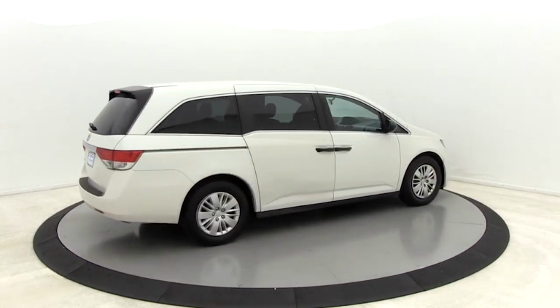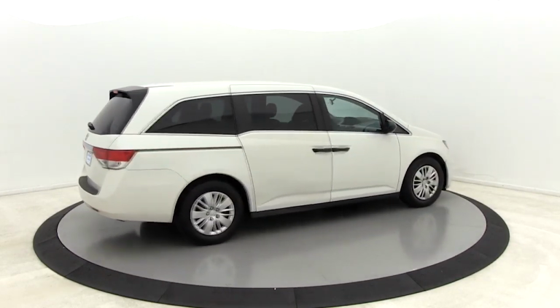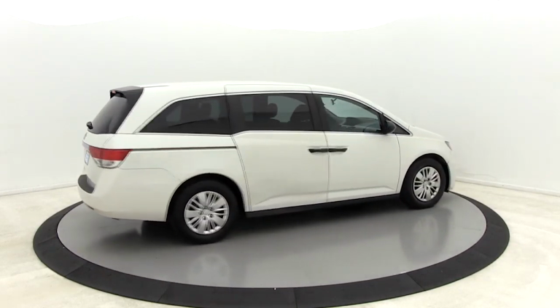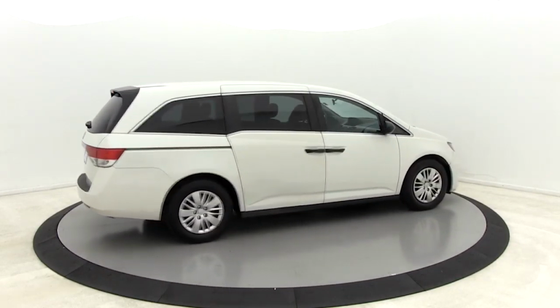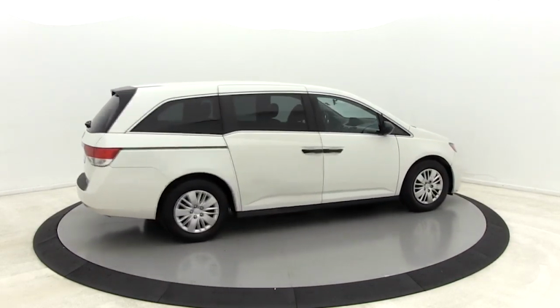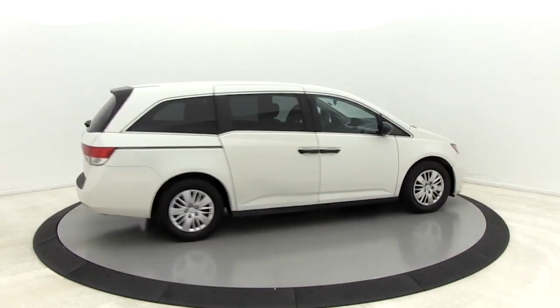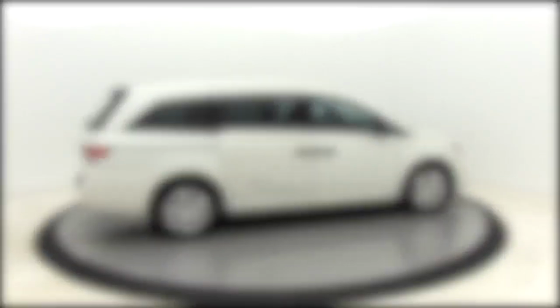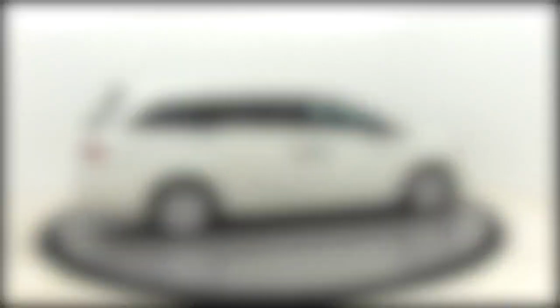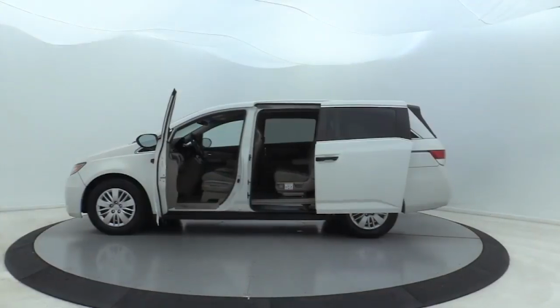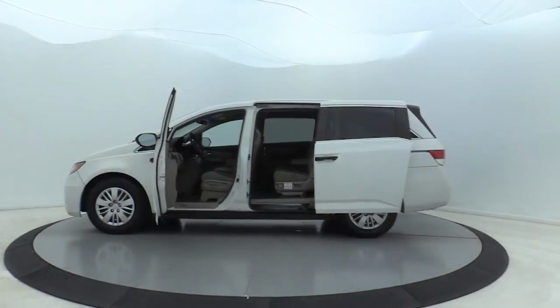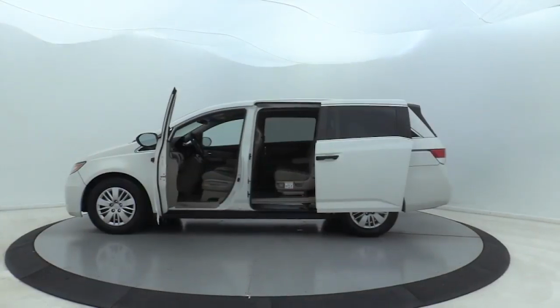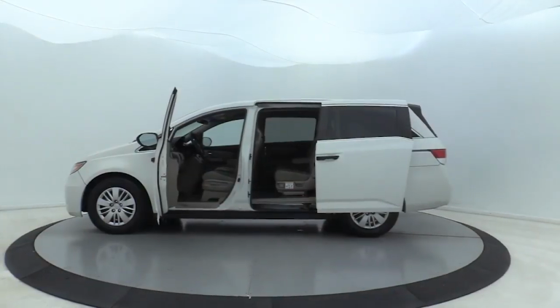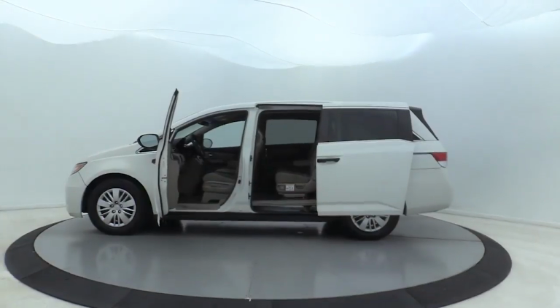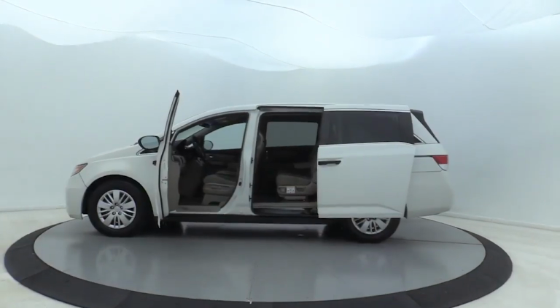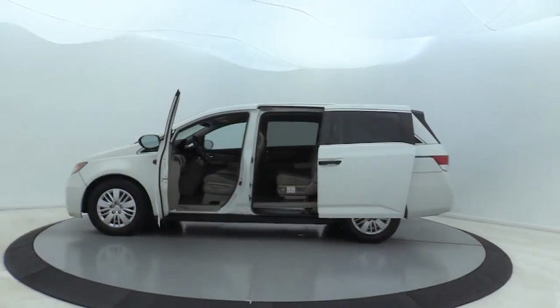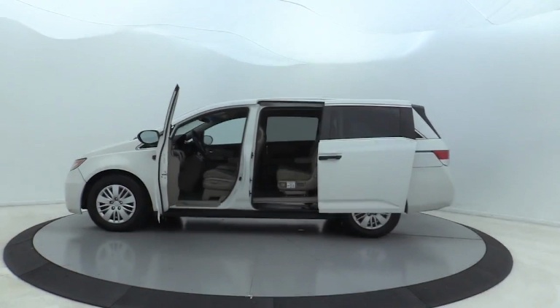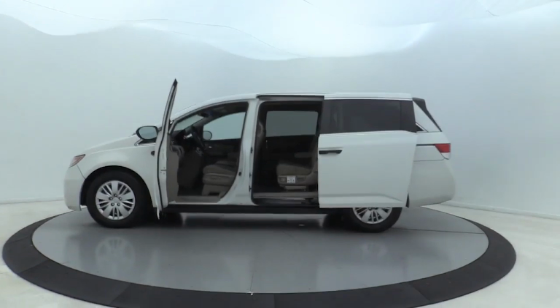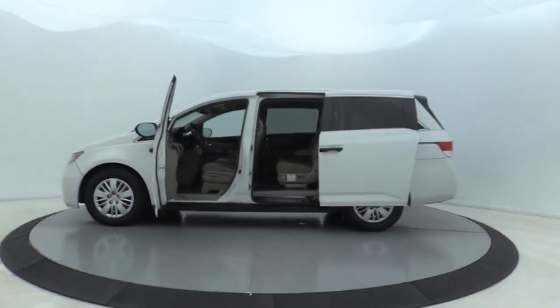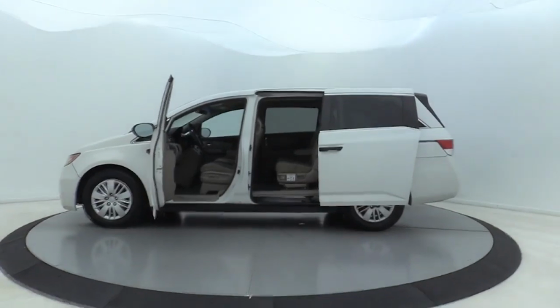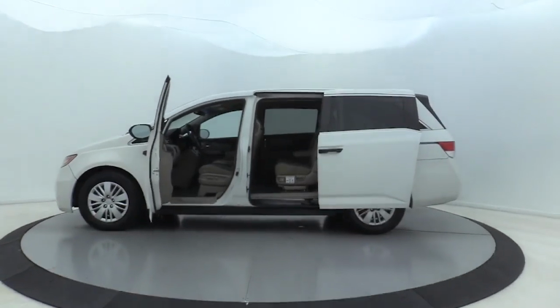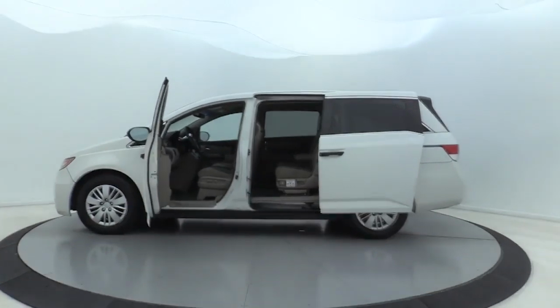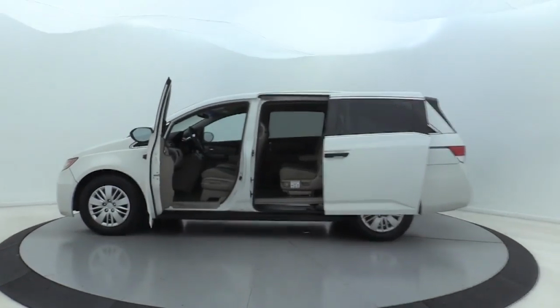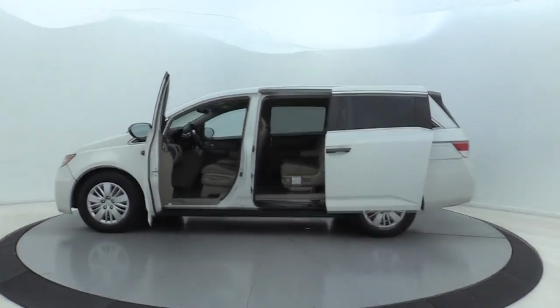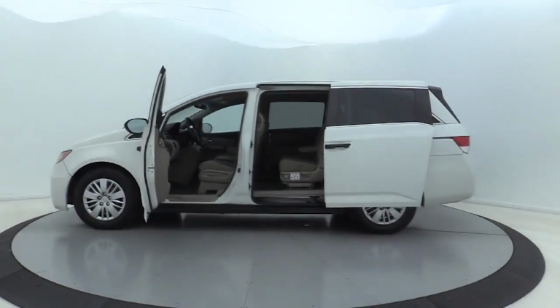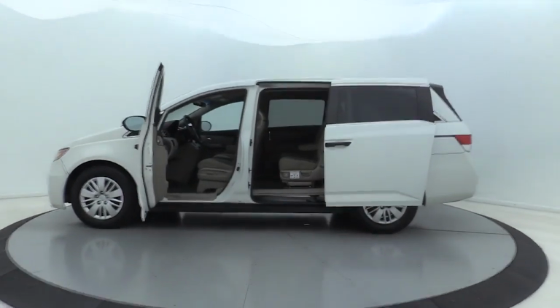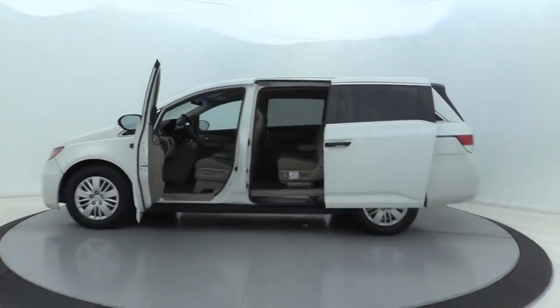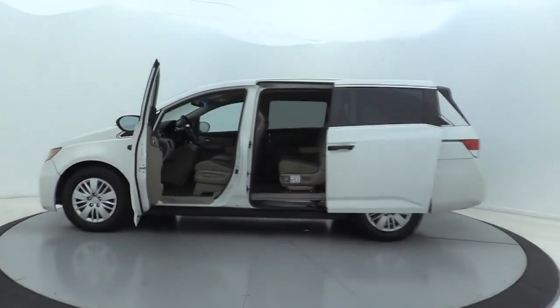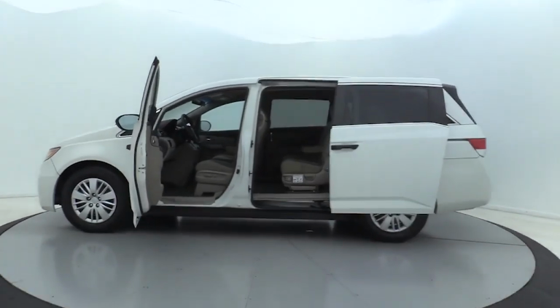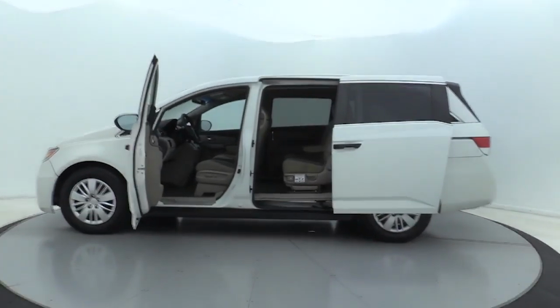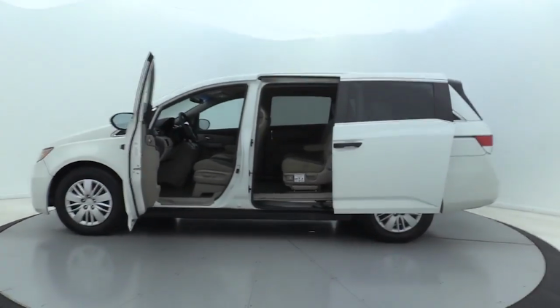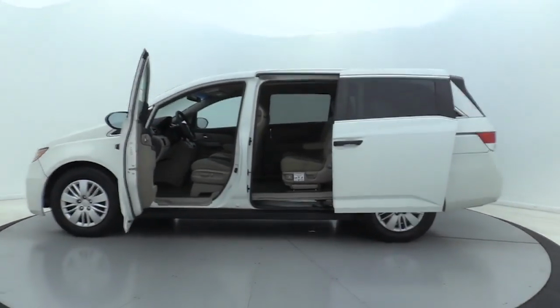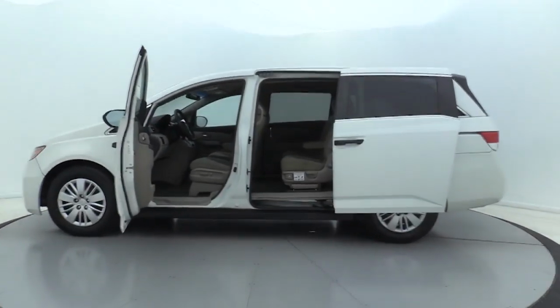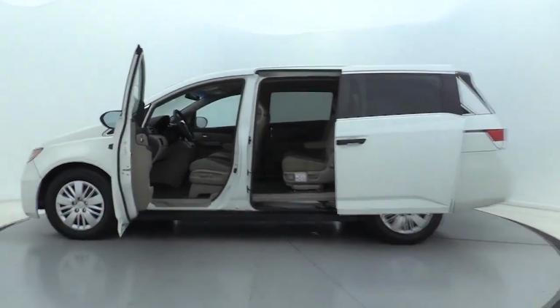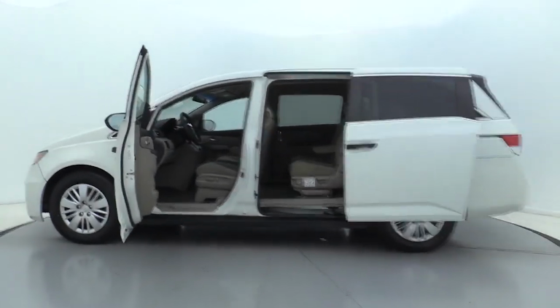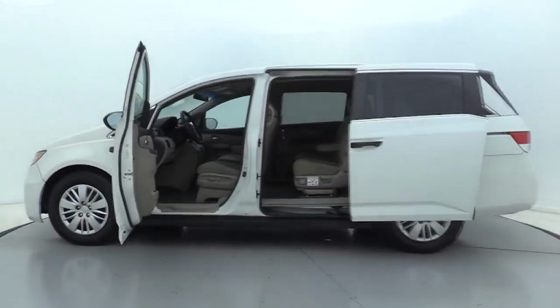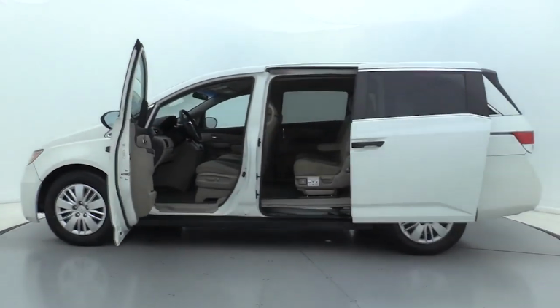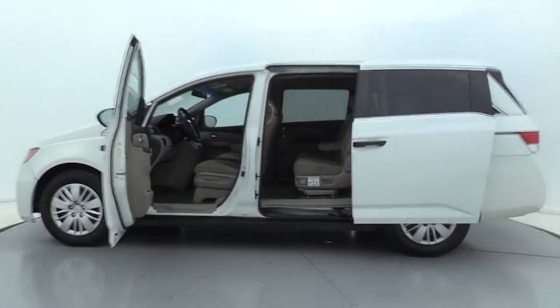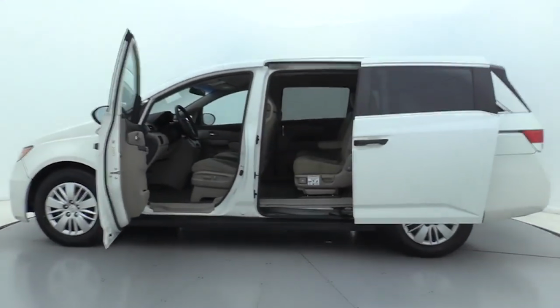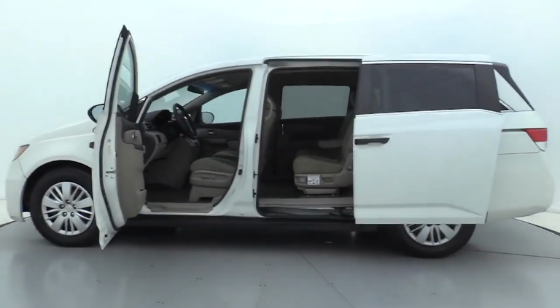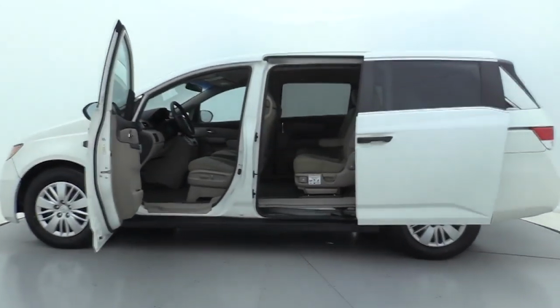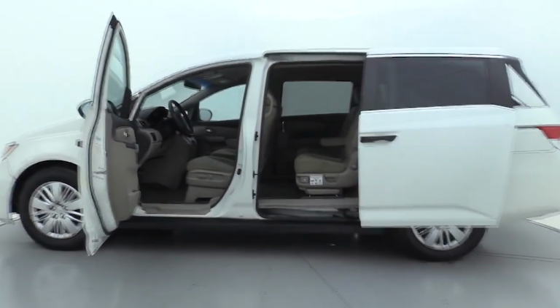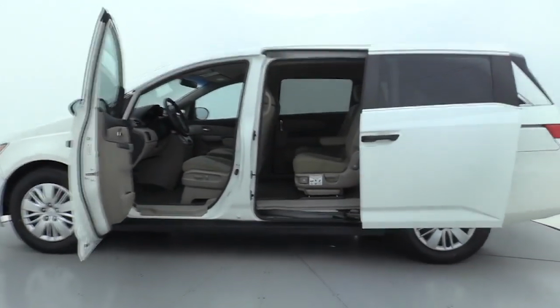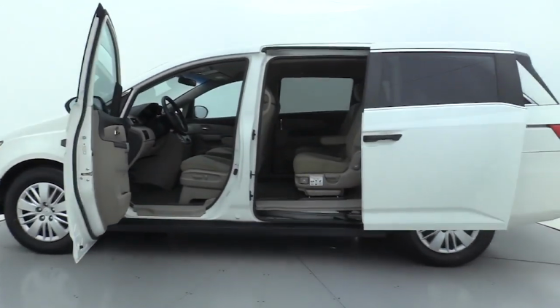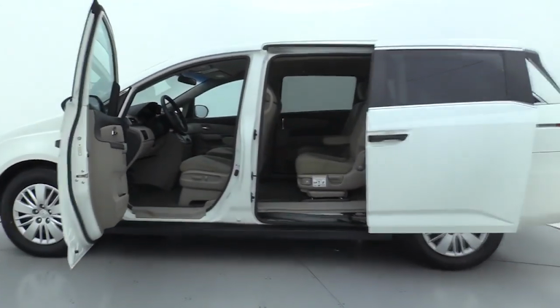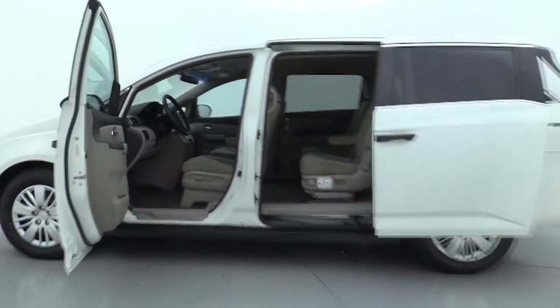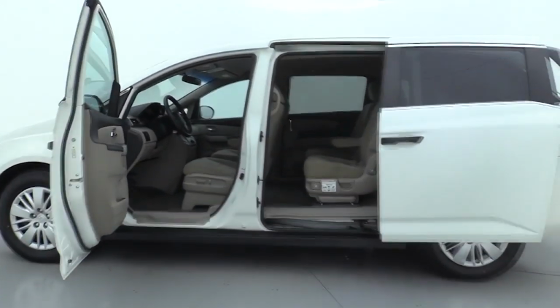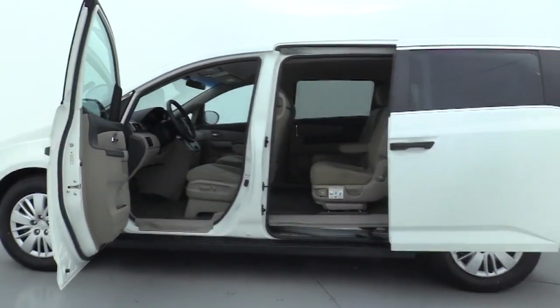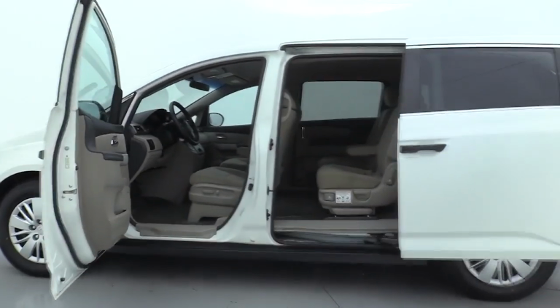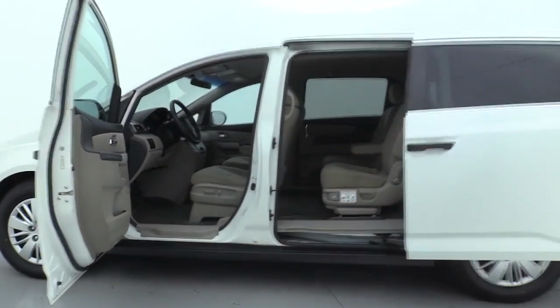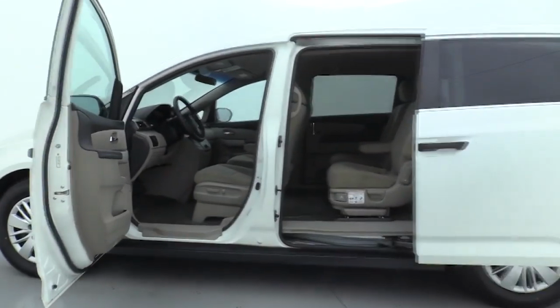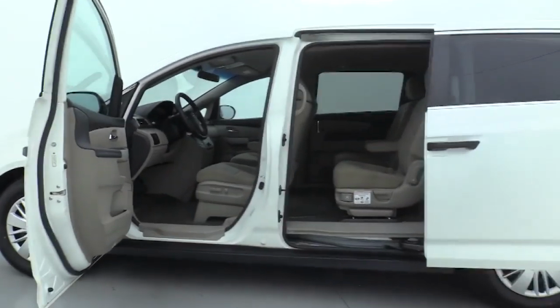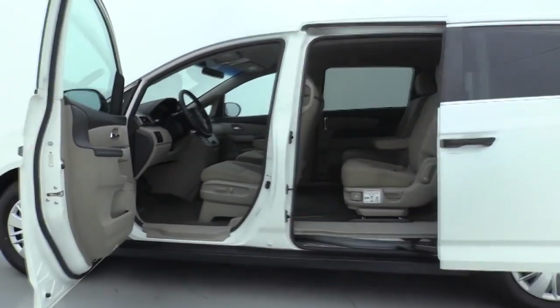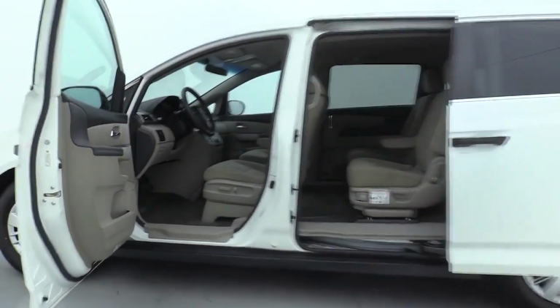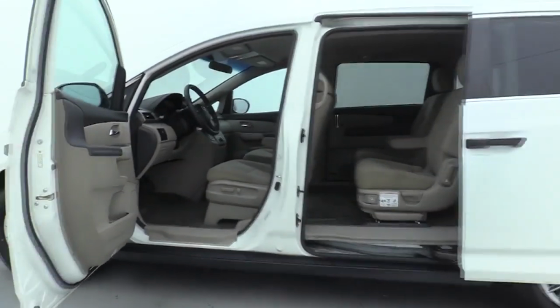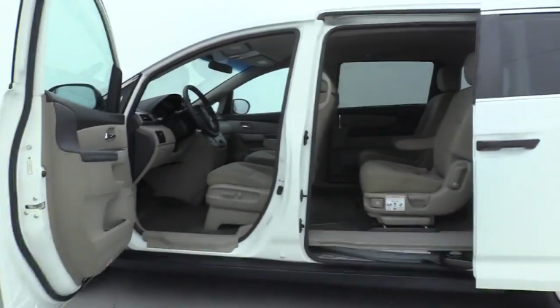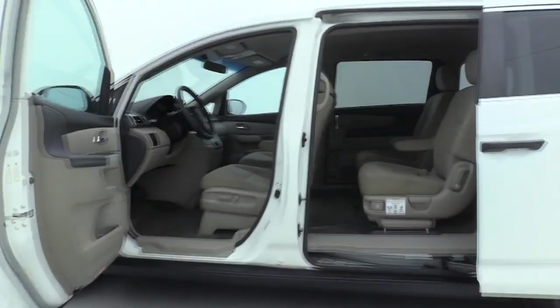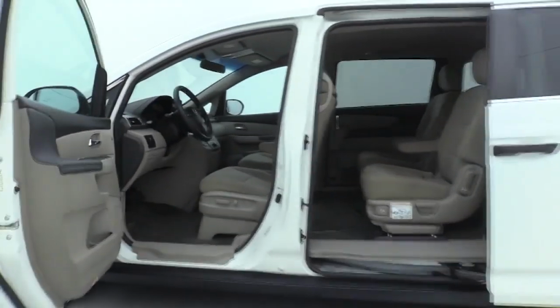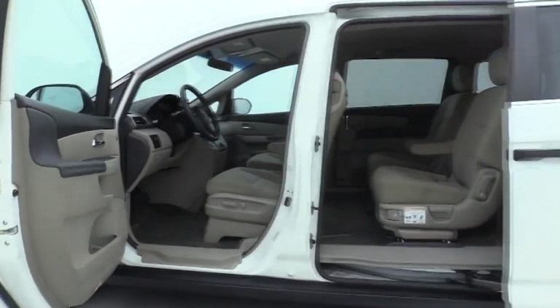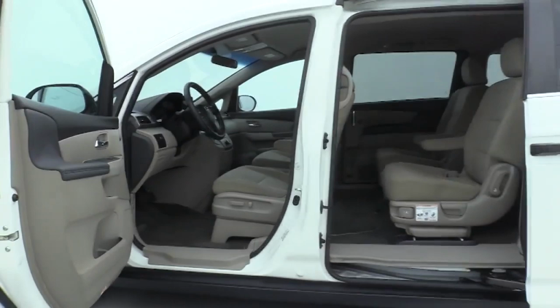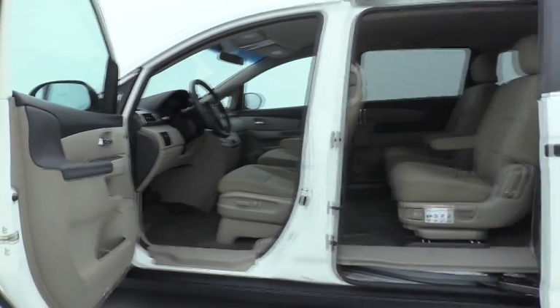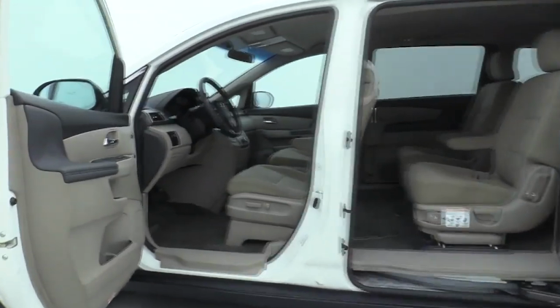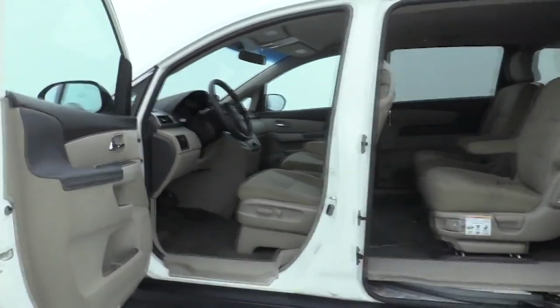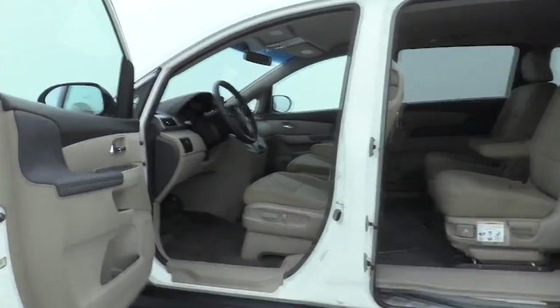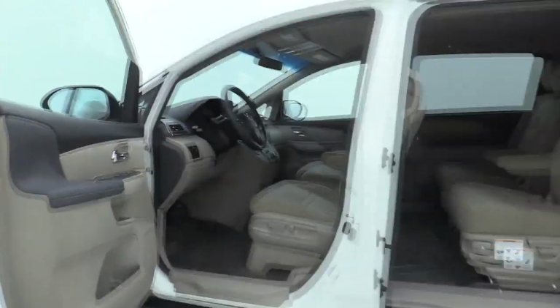Premium wheels, power passenger seat, traction control, Bluetooth, dual airbags, power steering, four-wheel disc brakes.